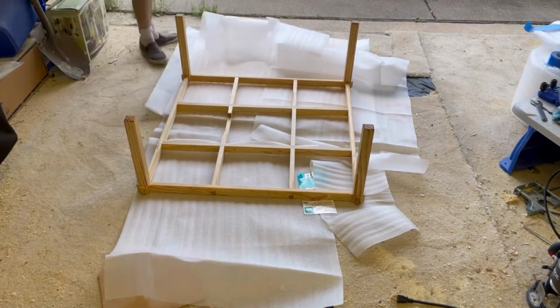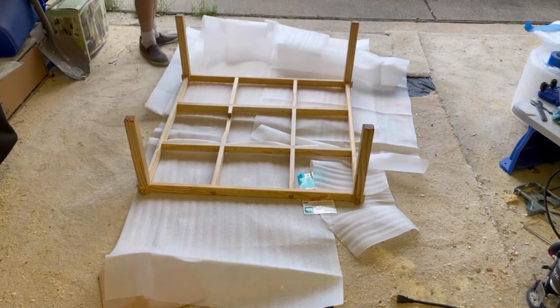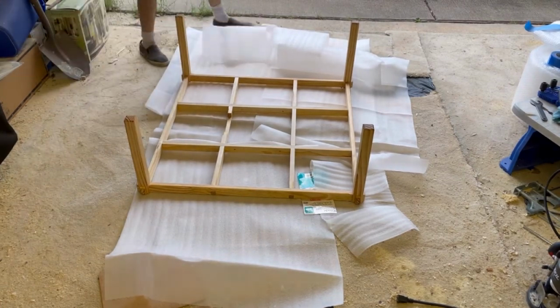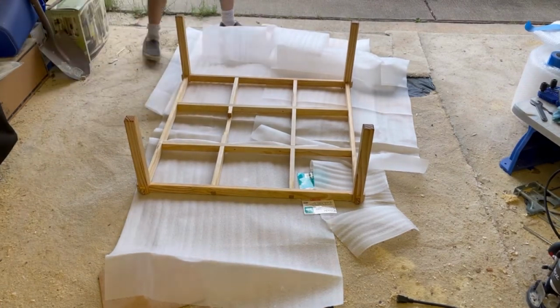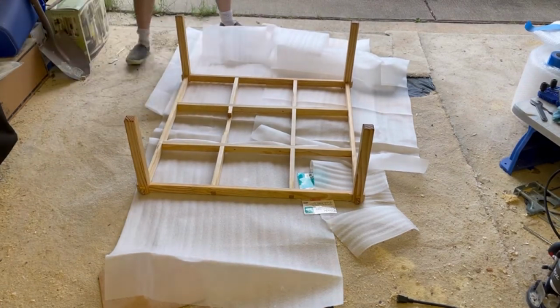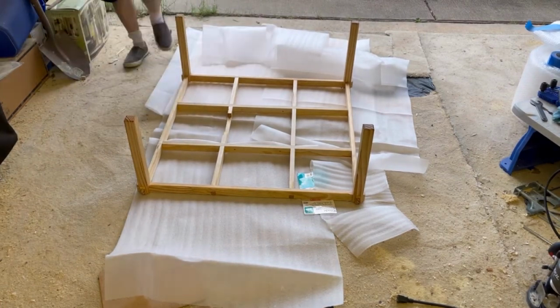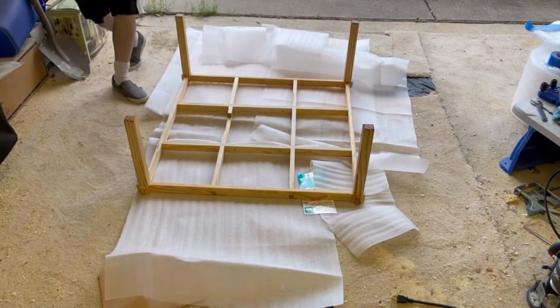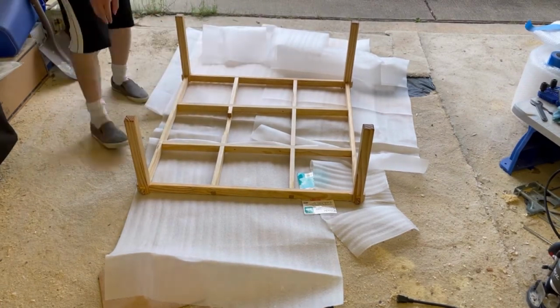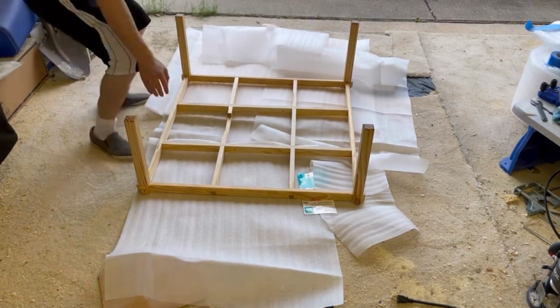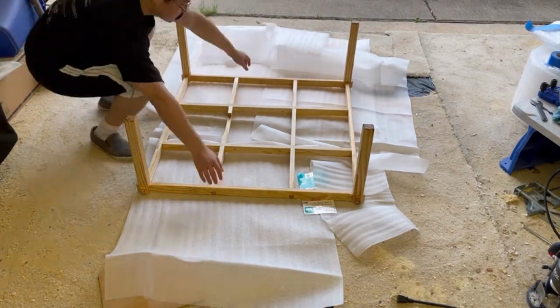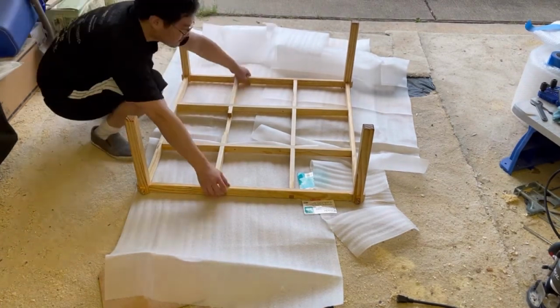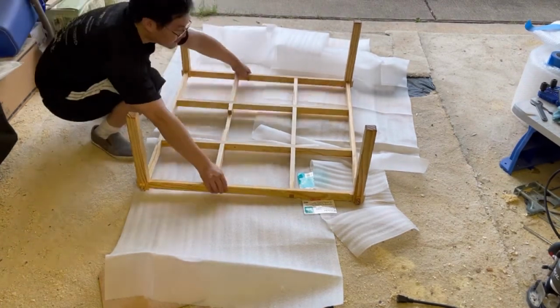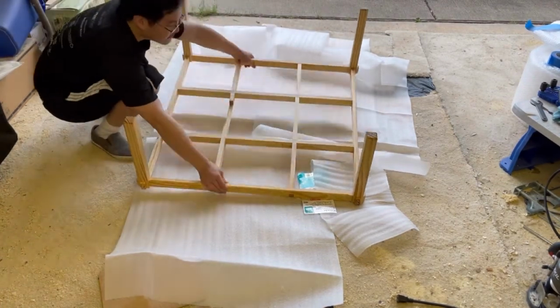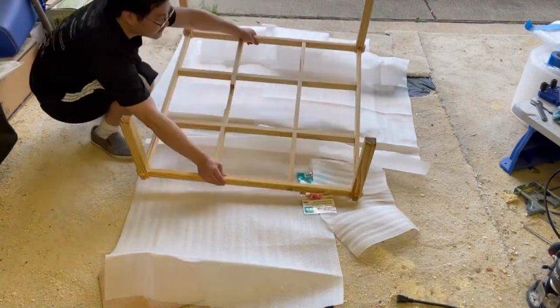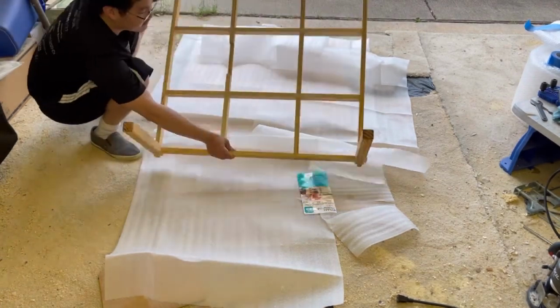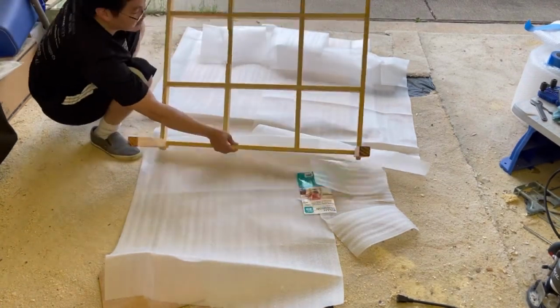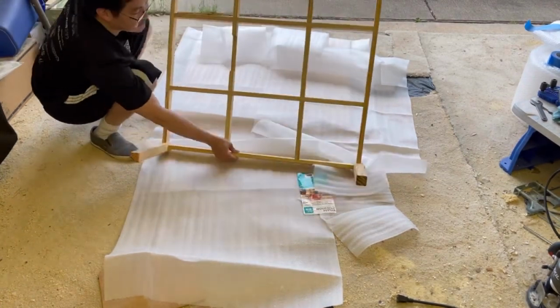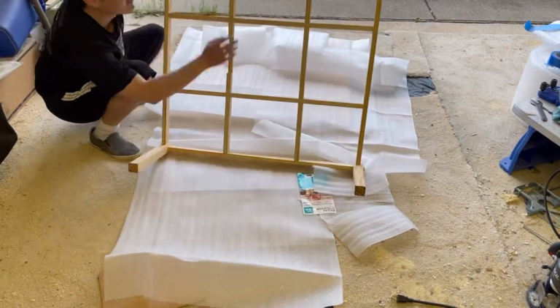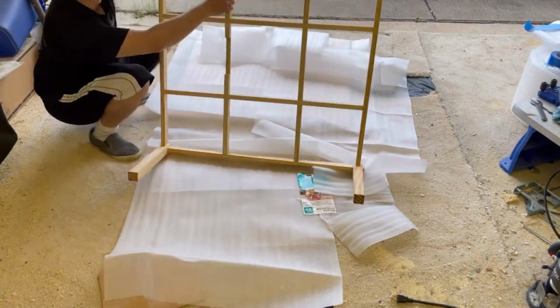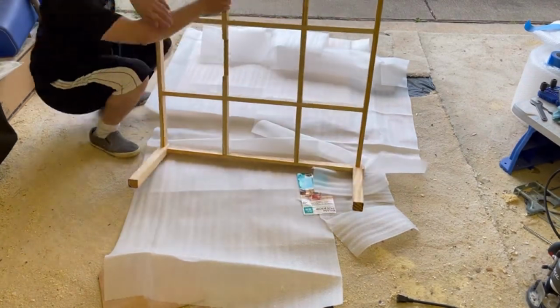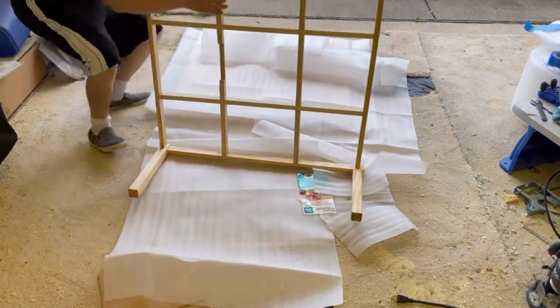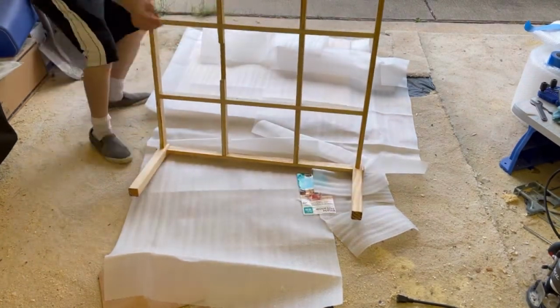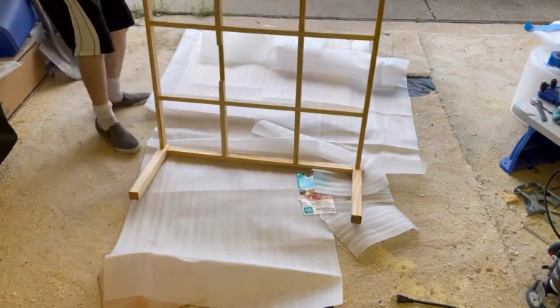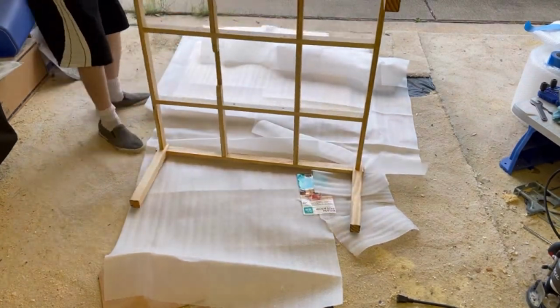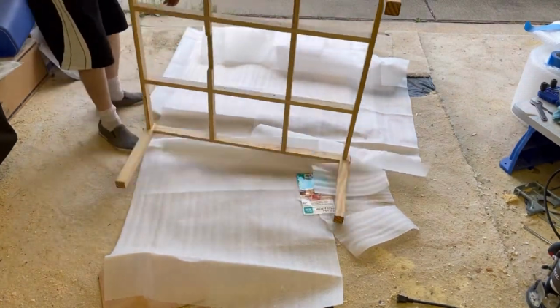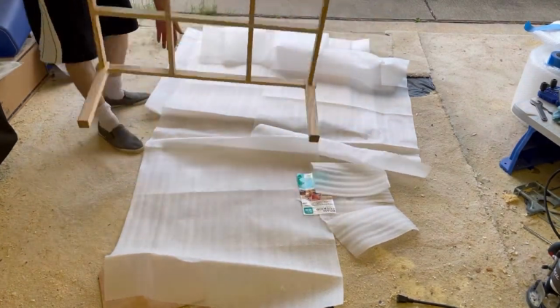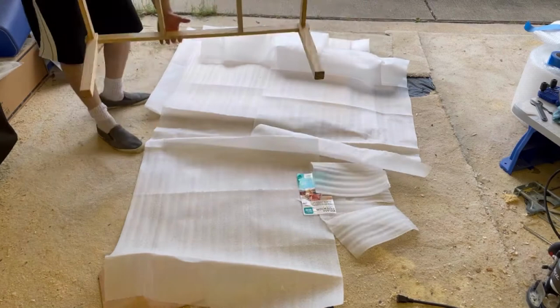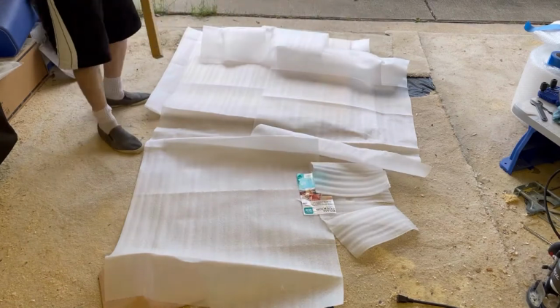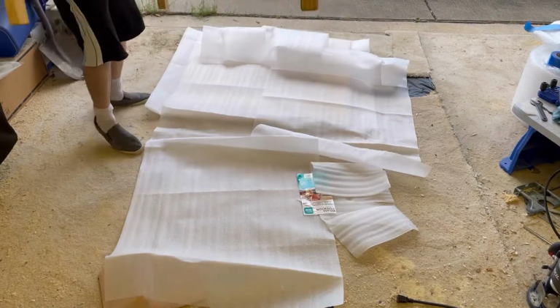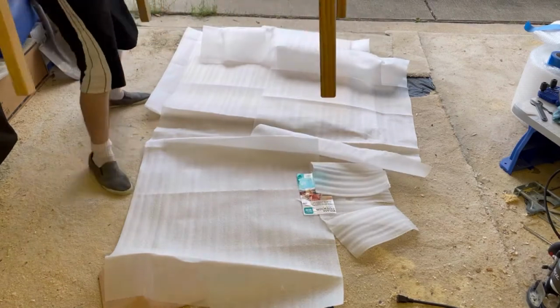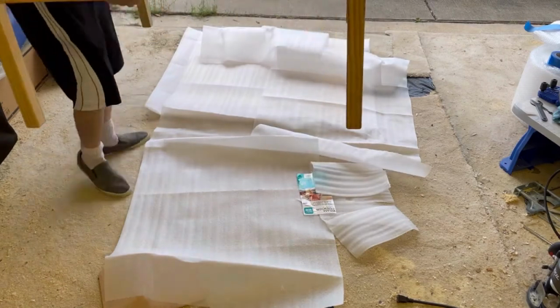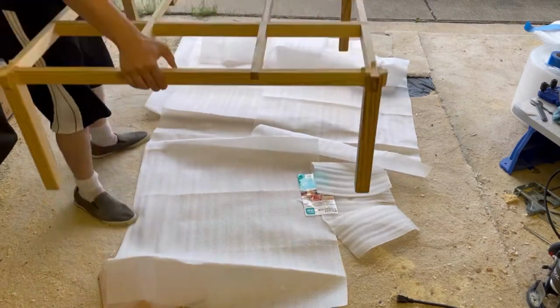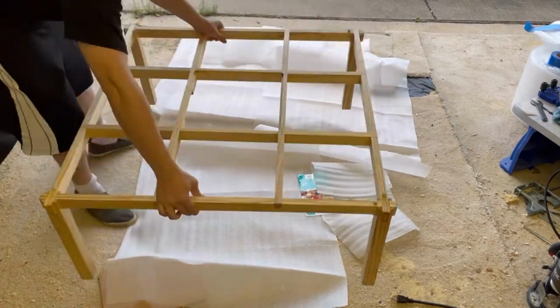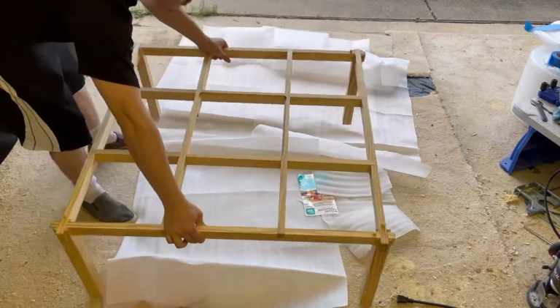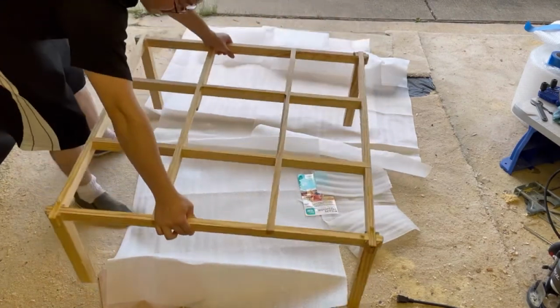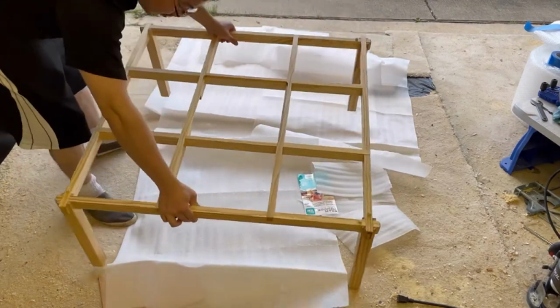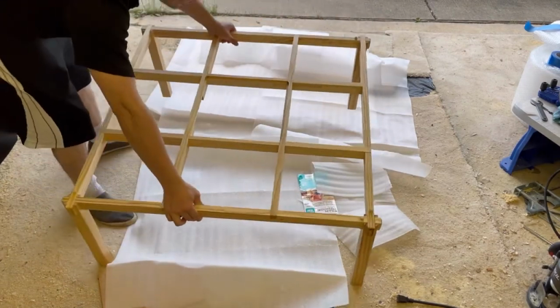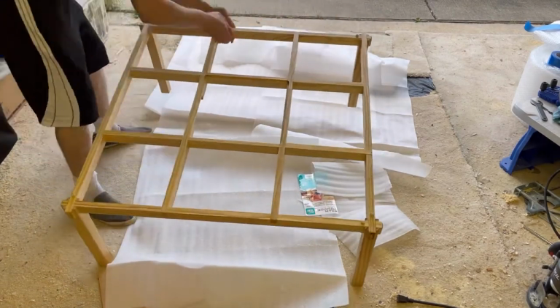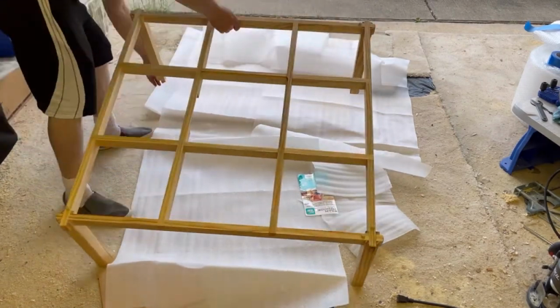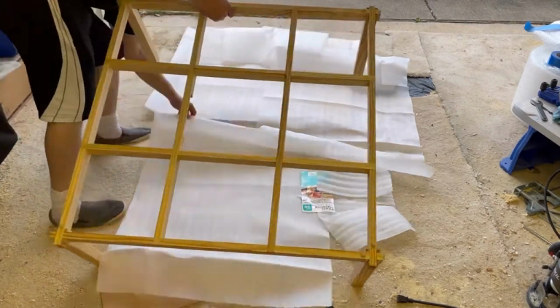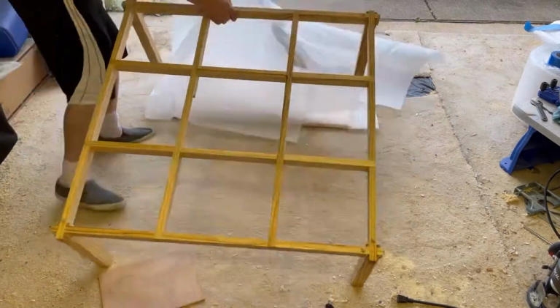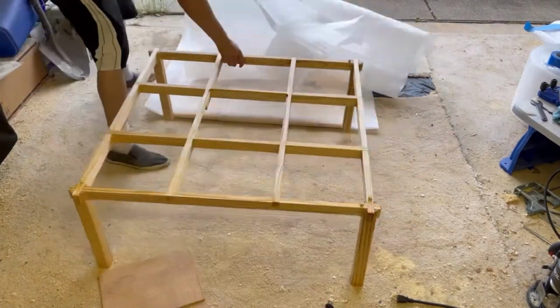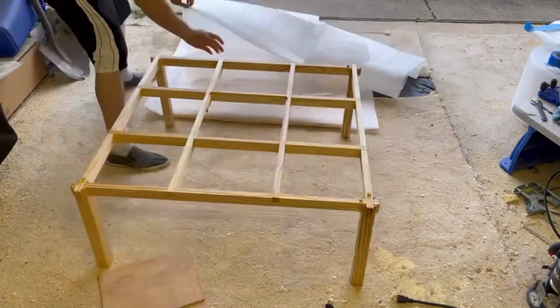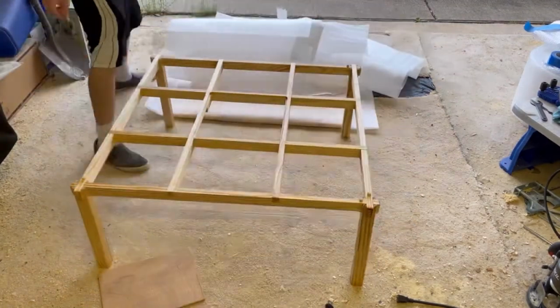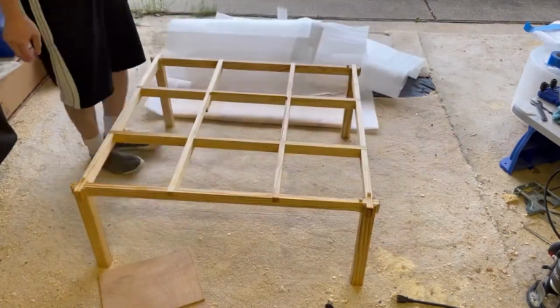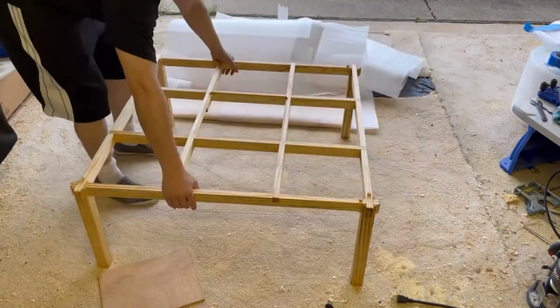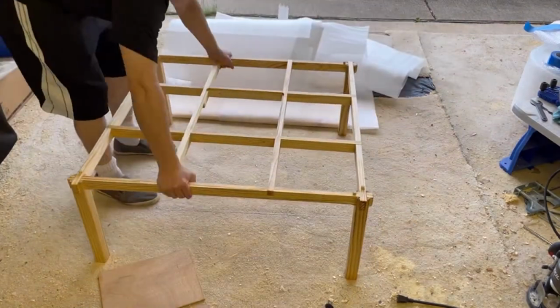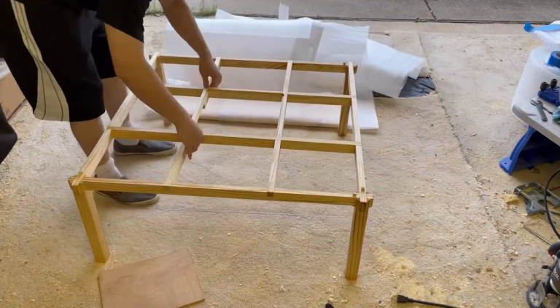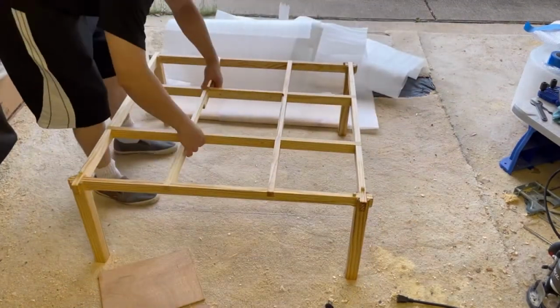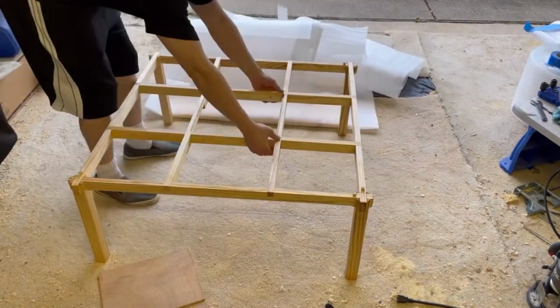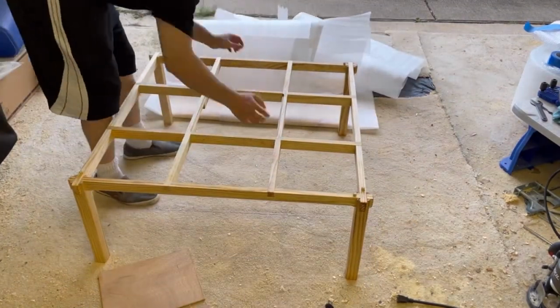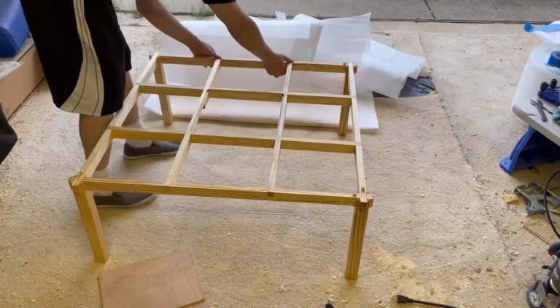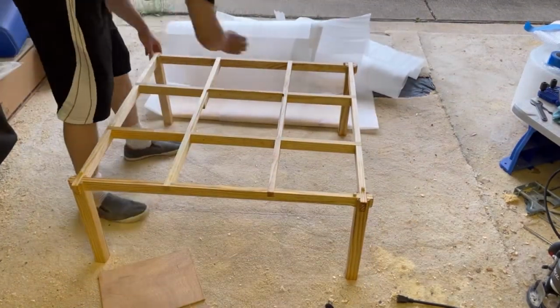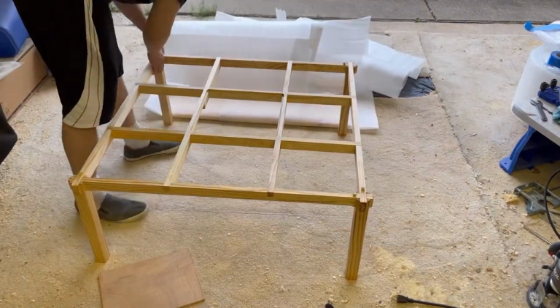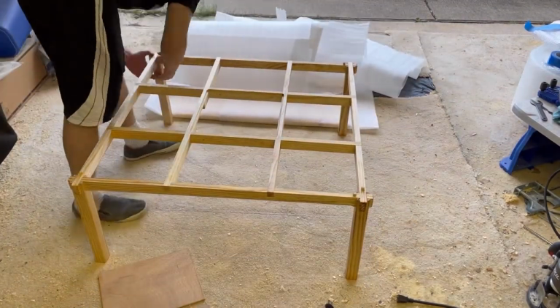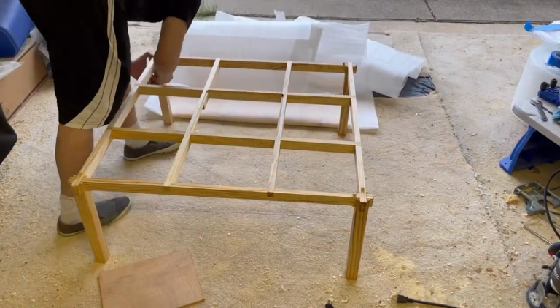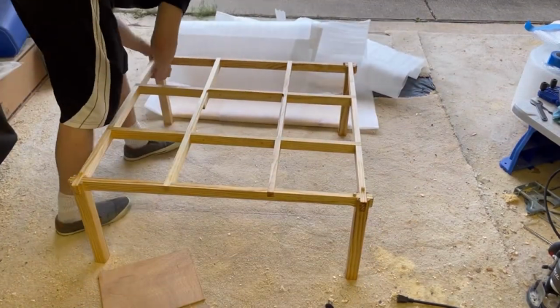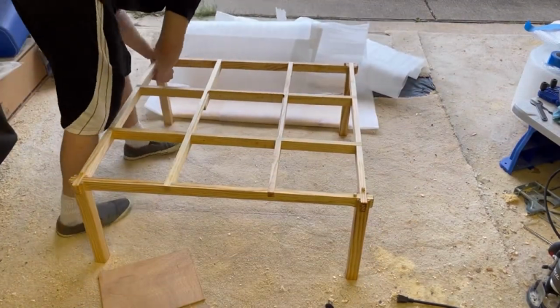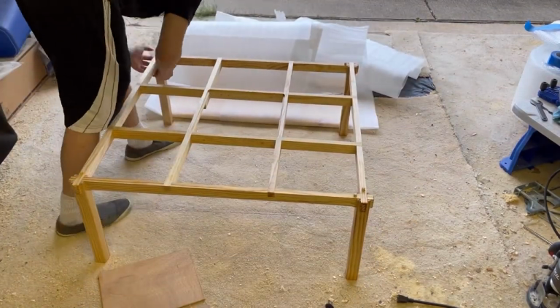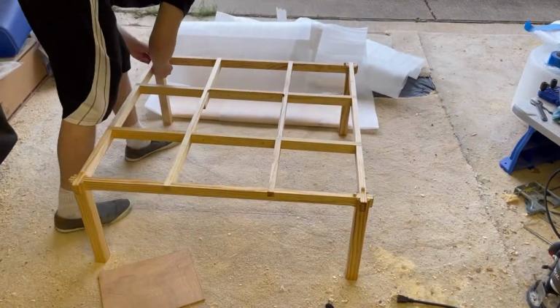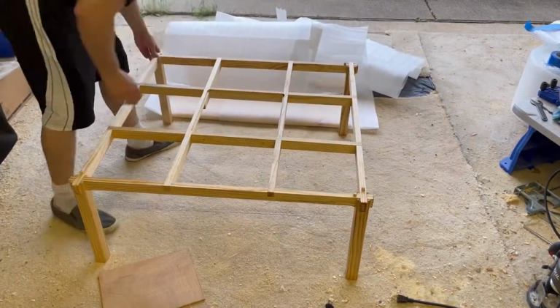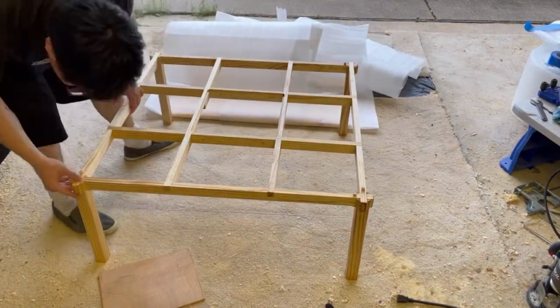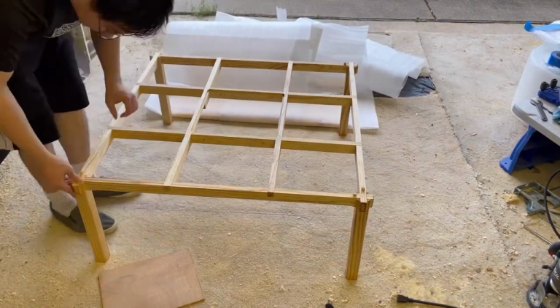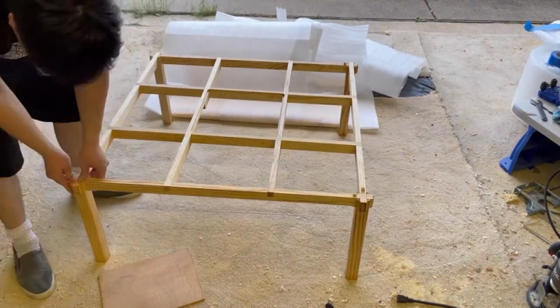Now carefully flip the table over. Check that all the joints are flush, as they may have shifted slightly during shipping.